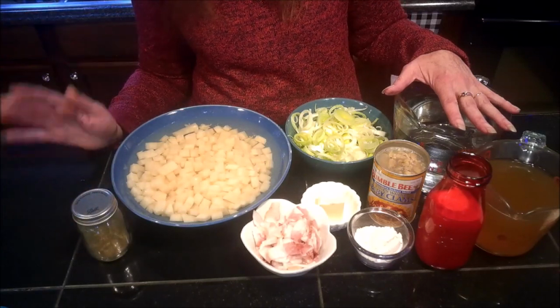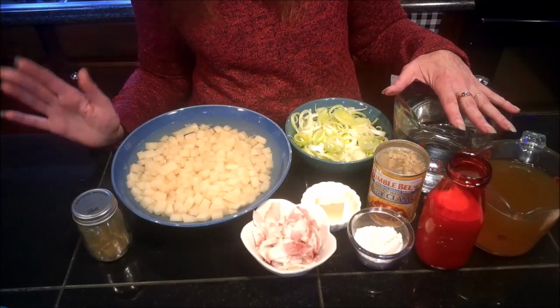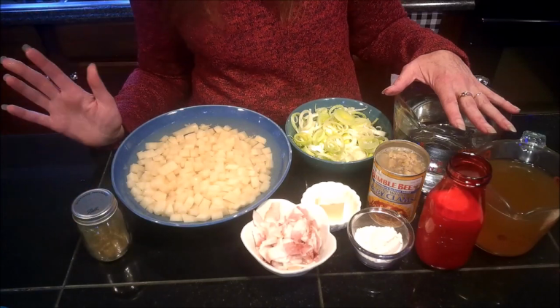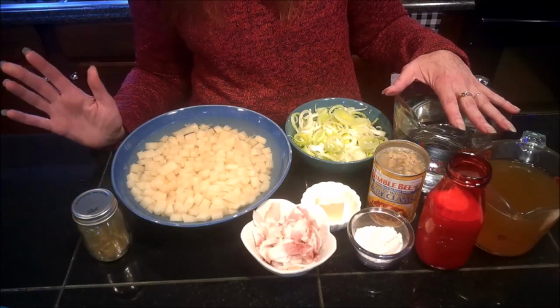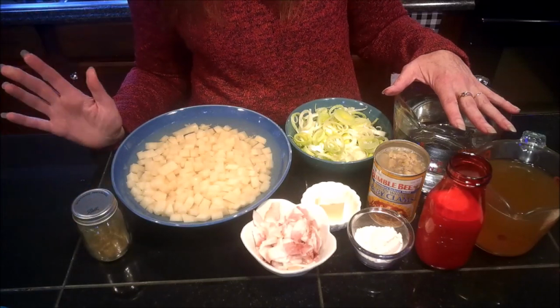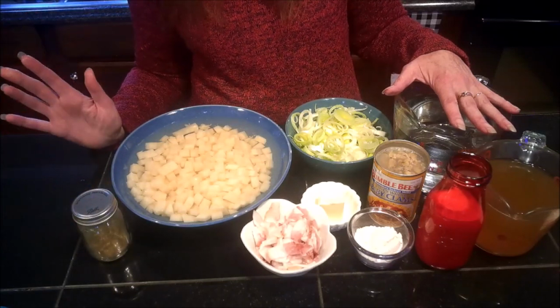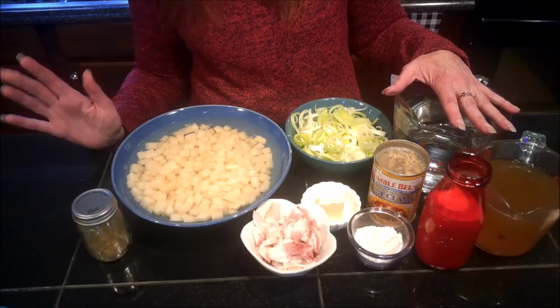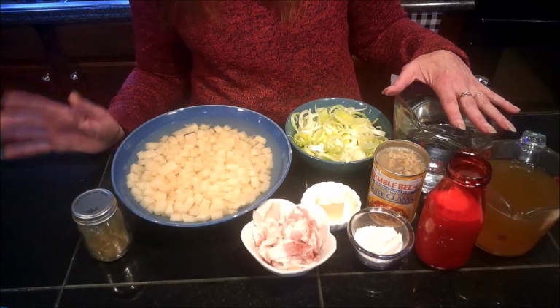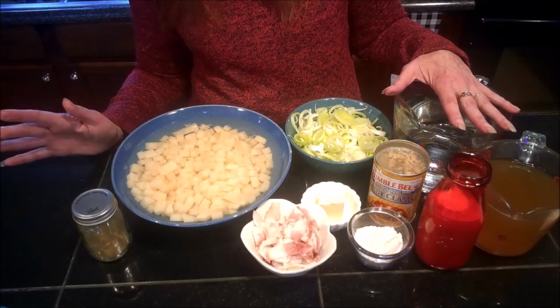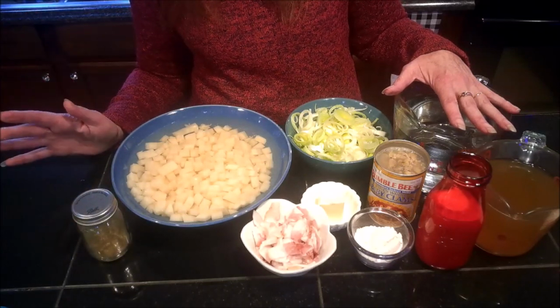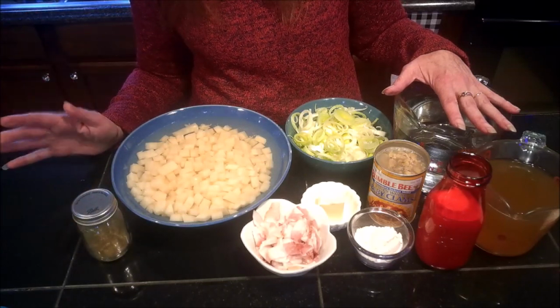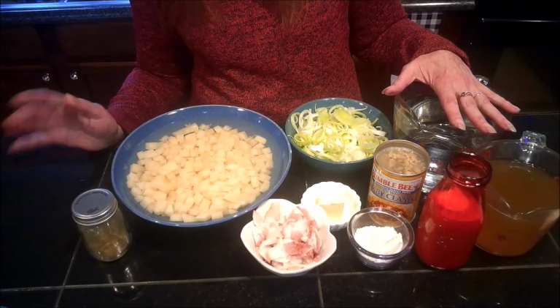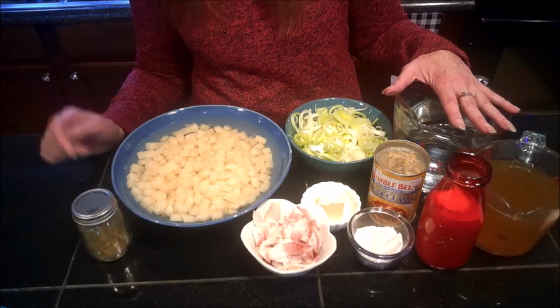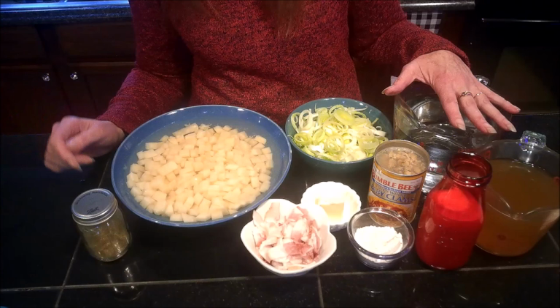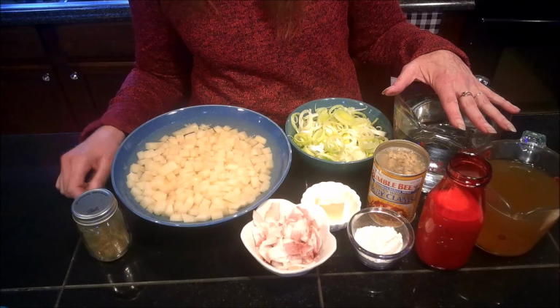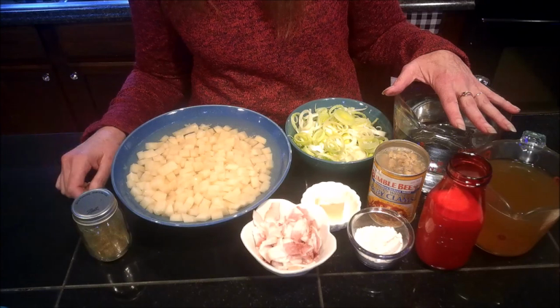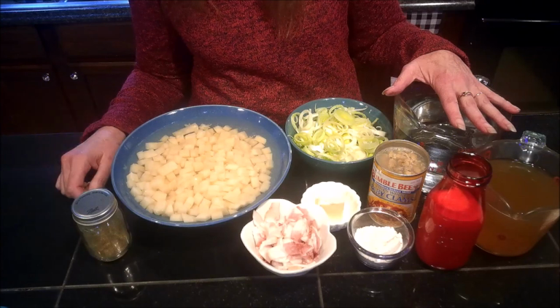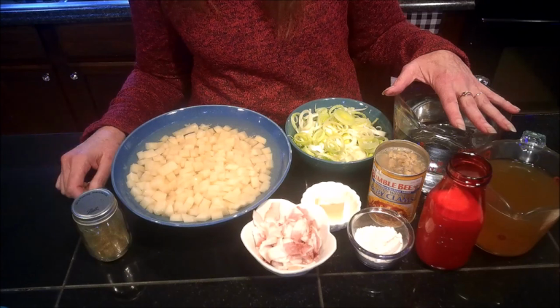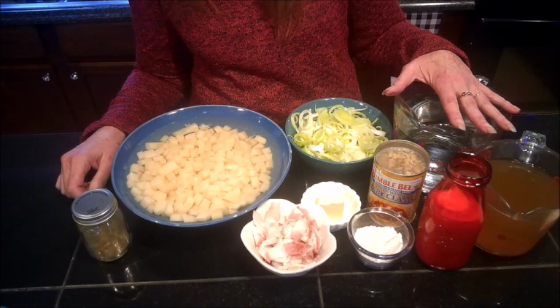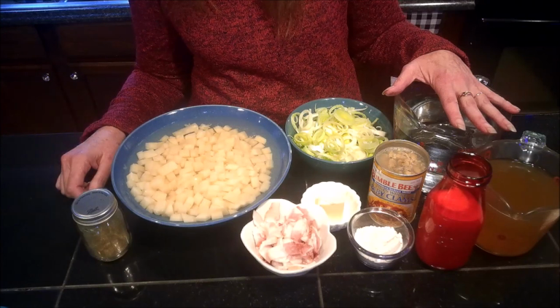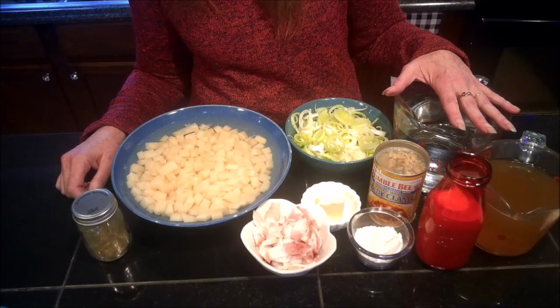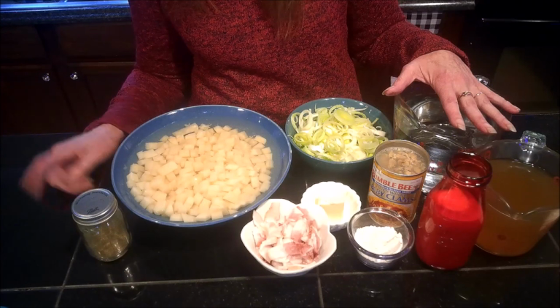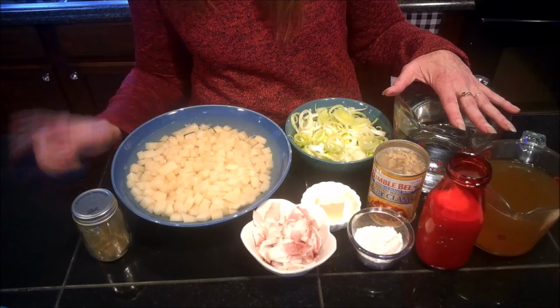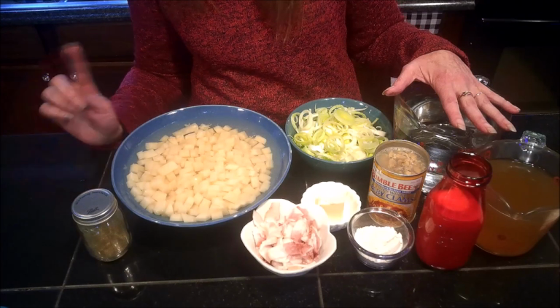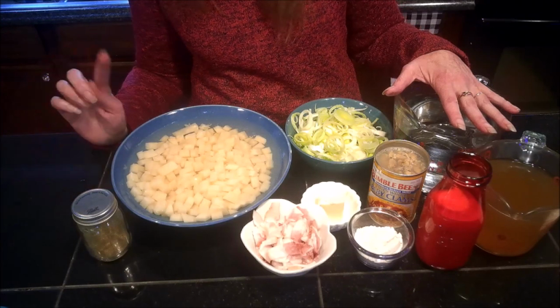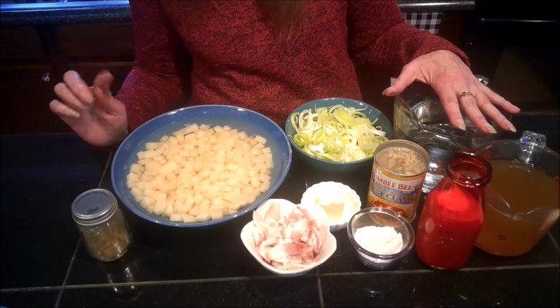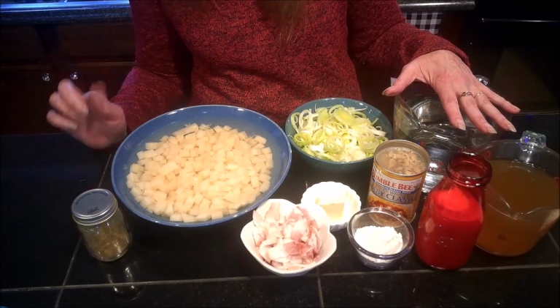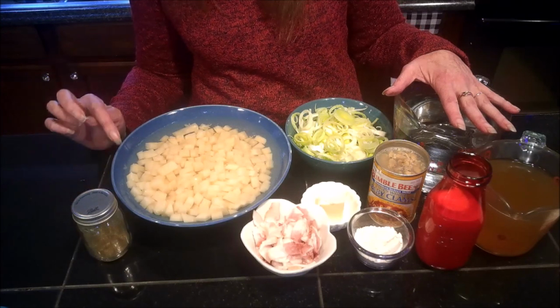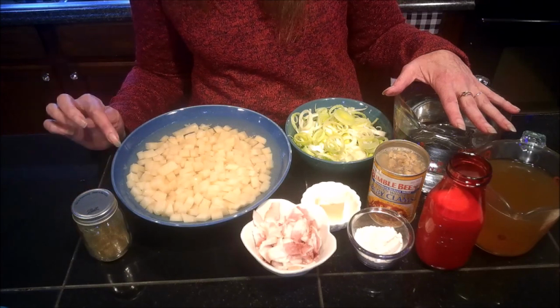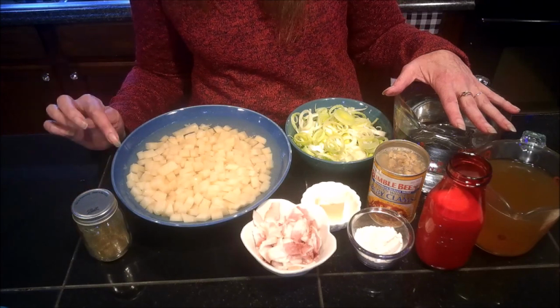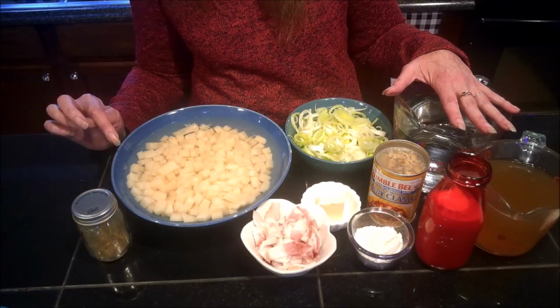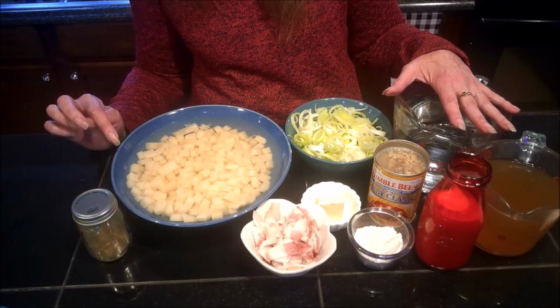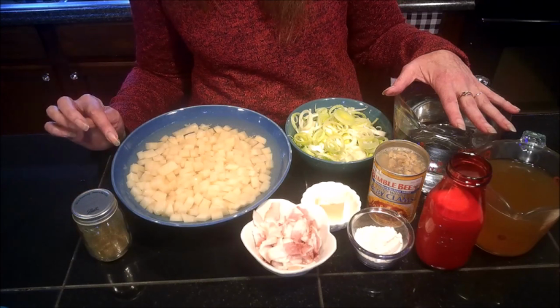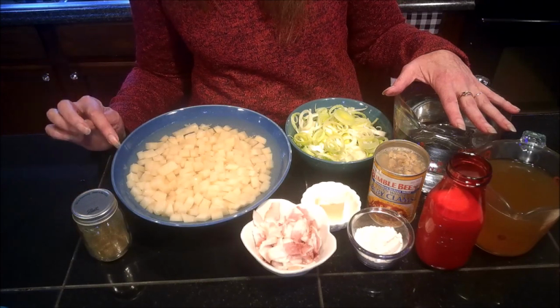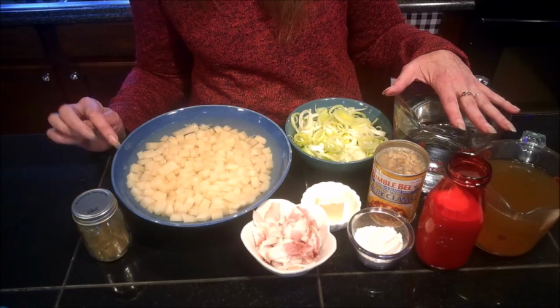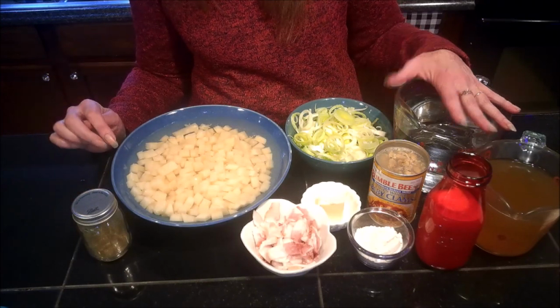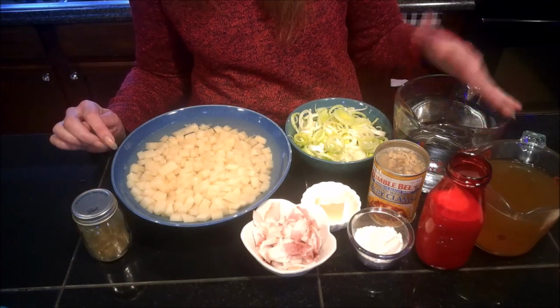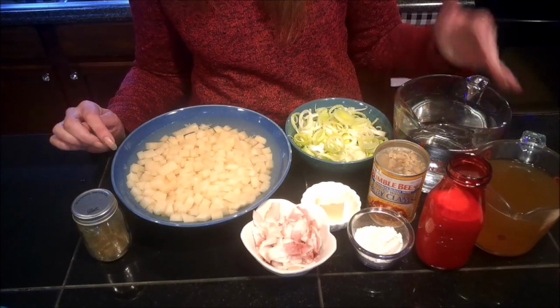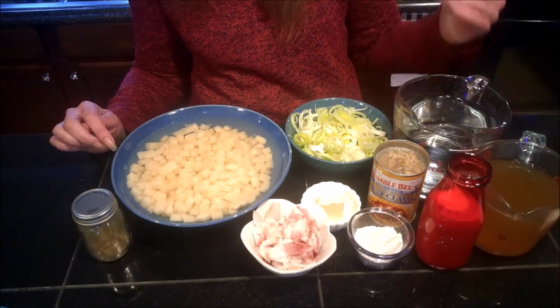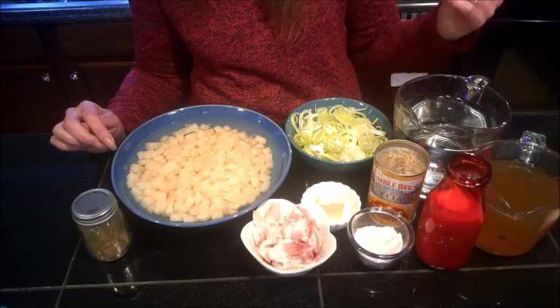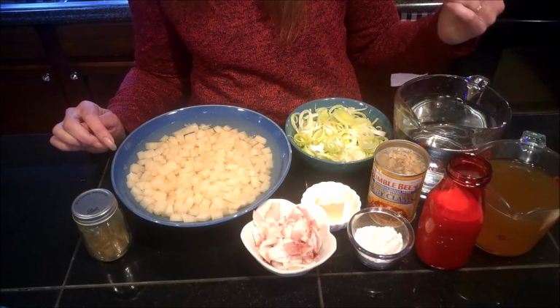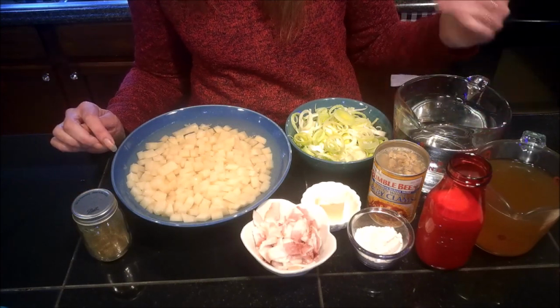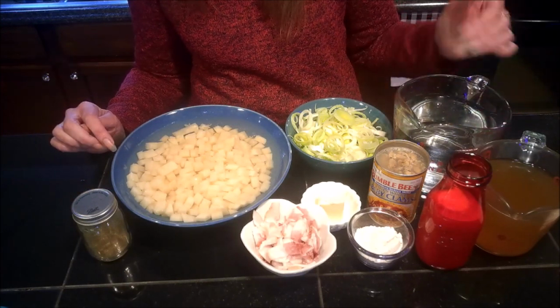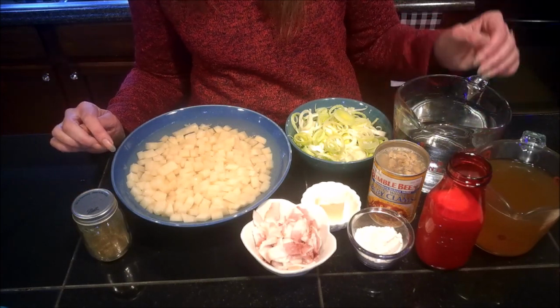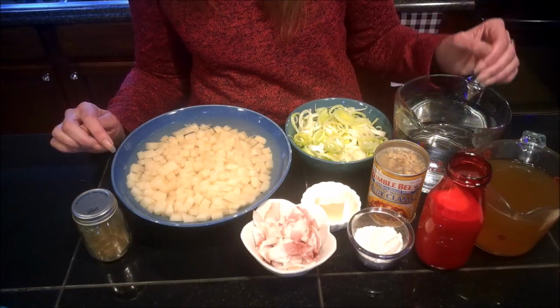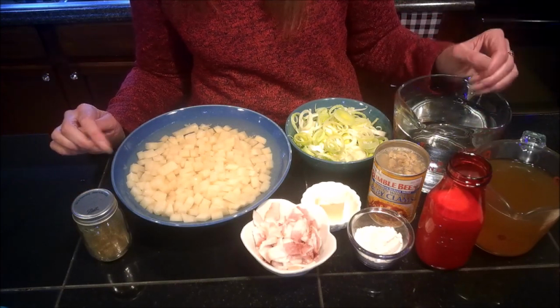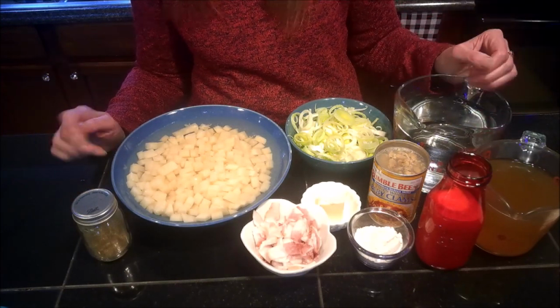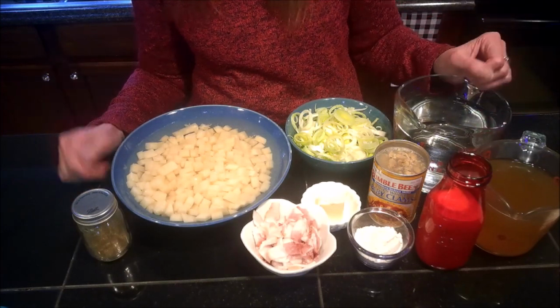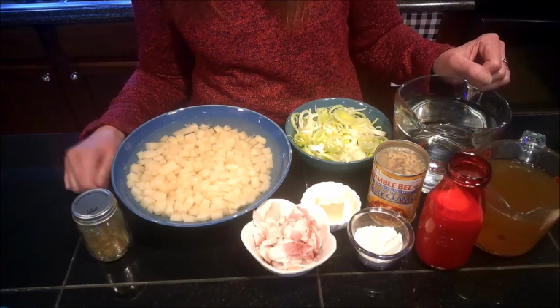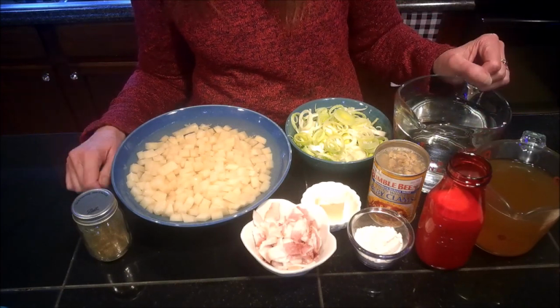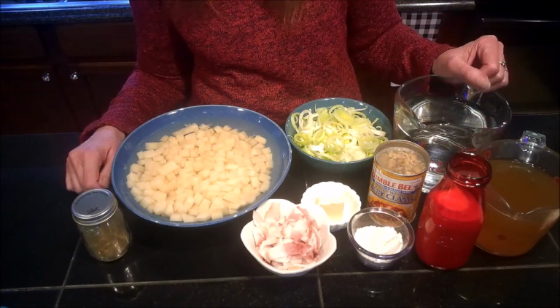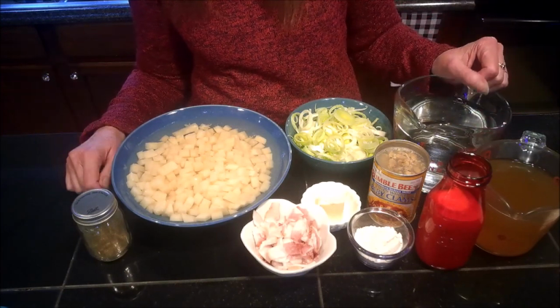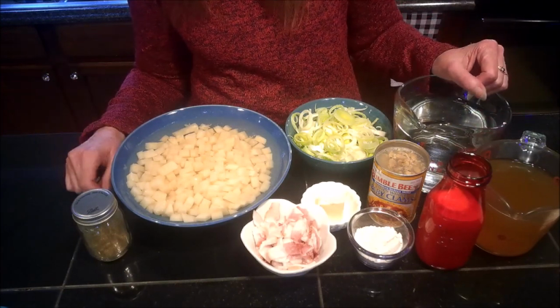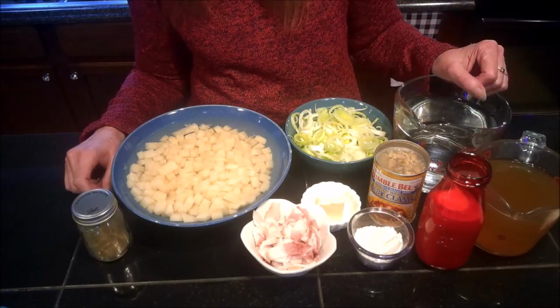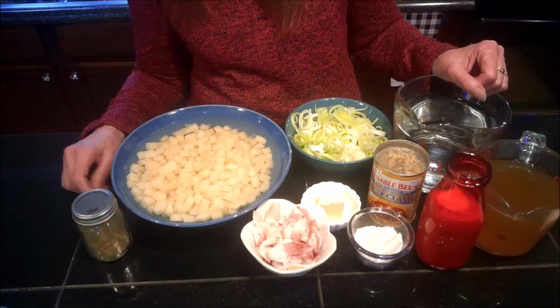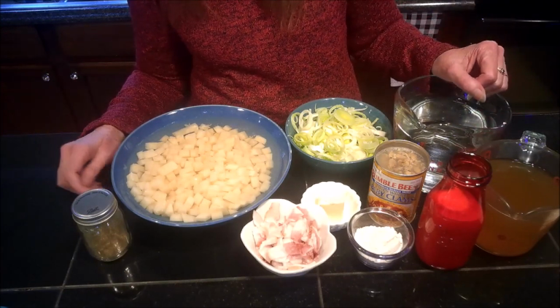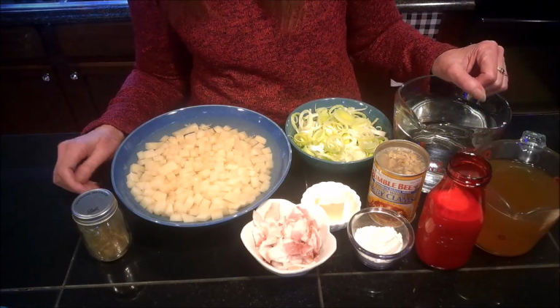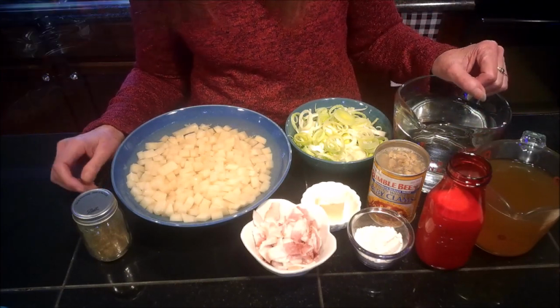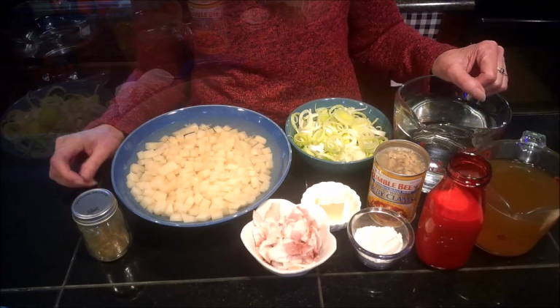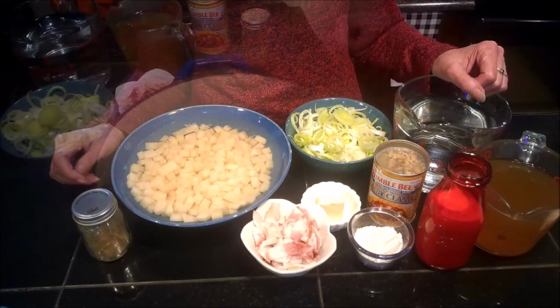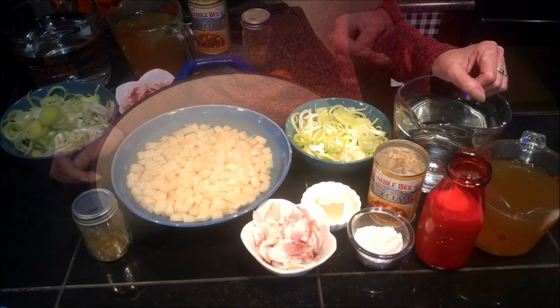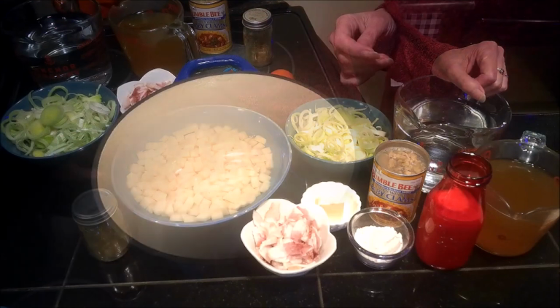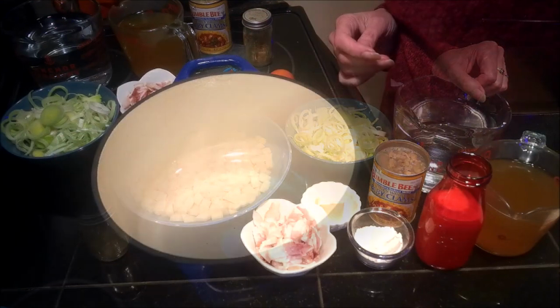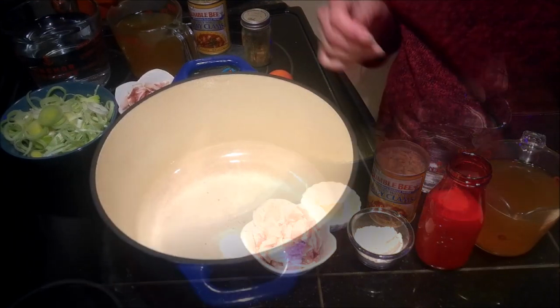To get started, the first thing I need to do is drain off my potatoes and move you guys over to the stove. I will see you over there.